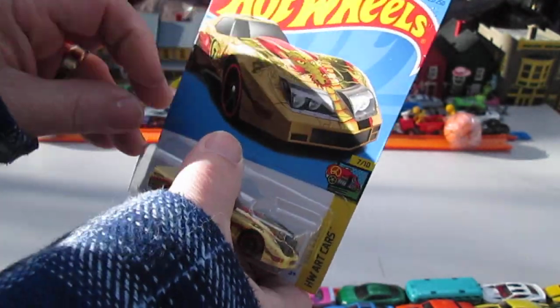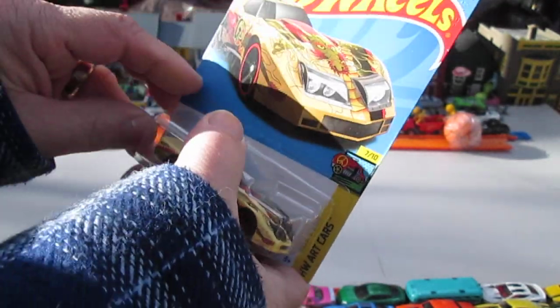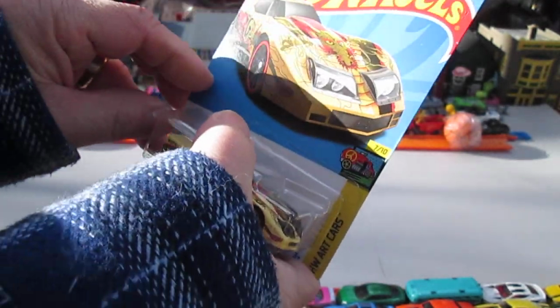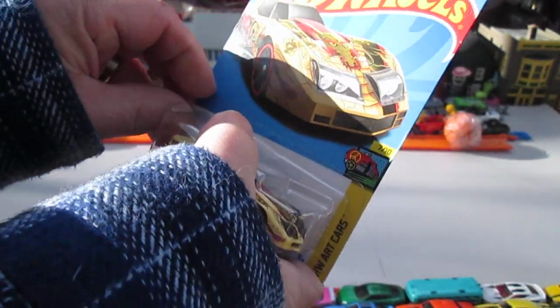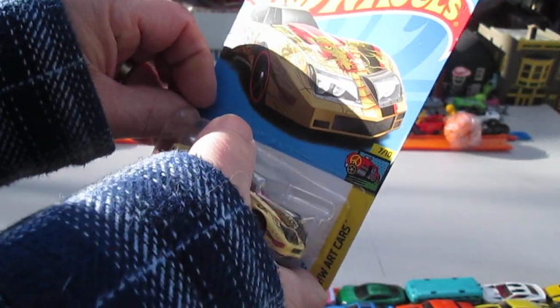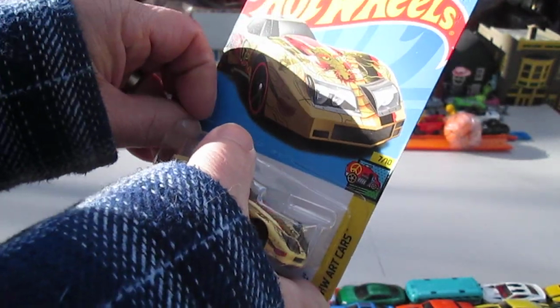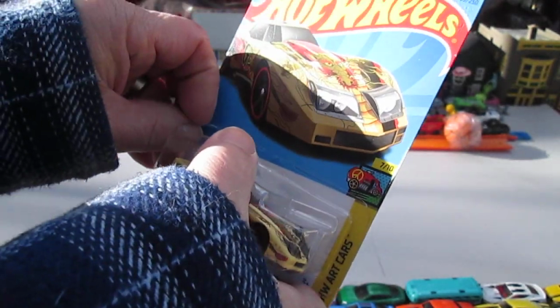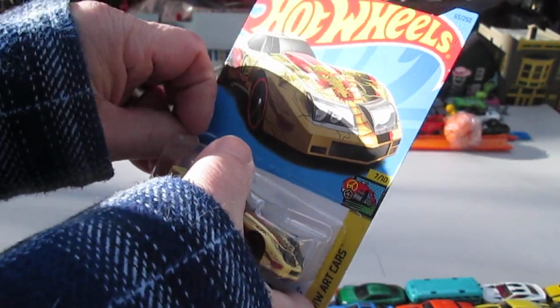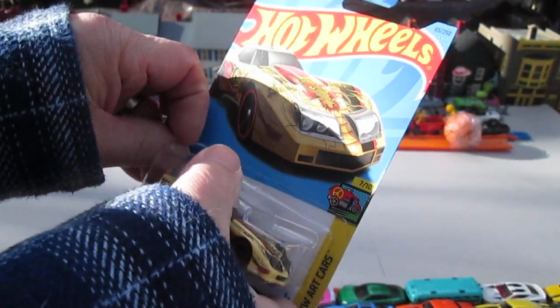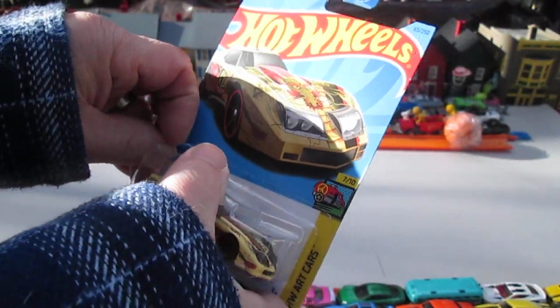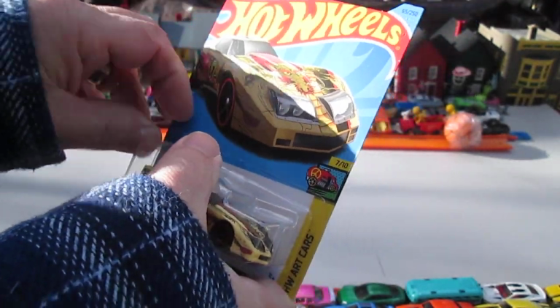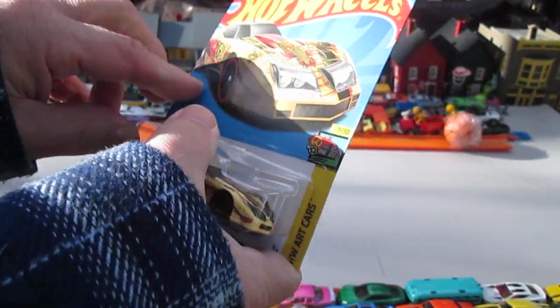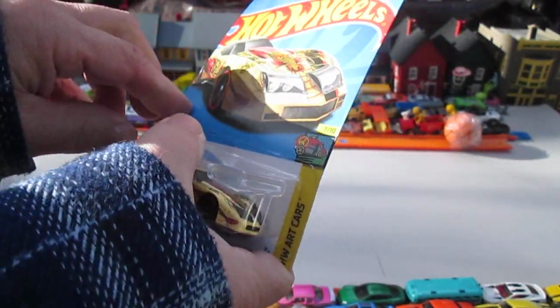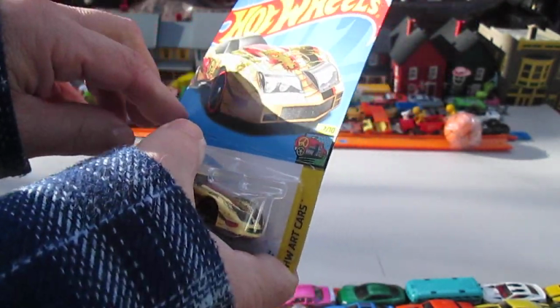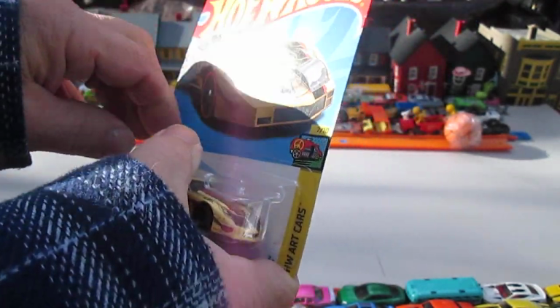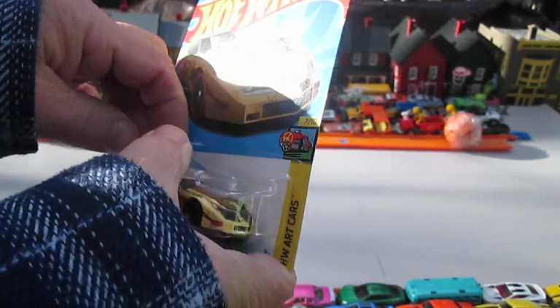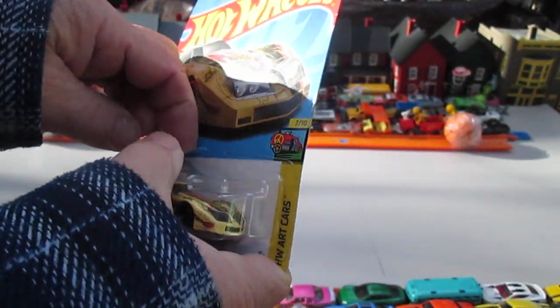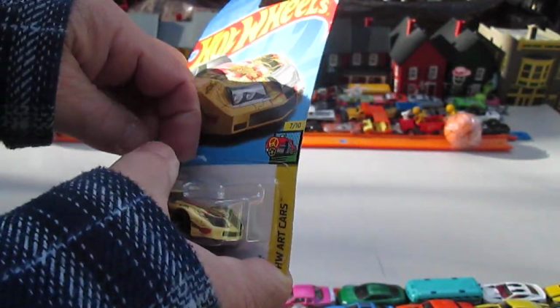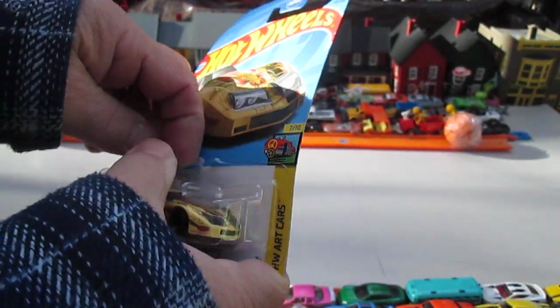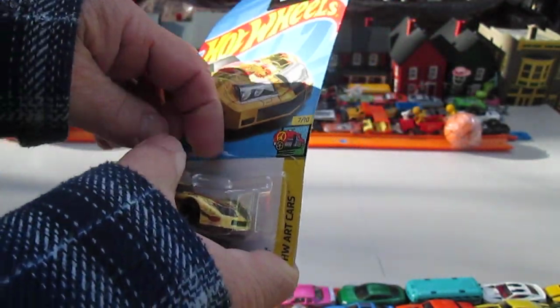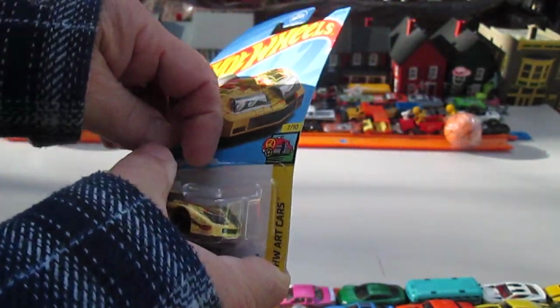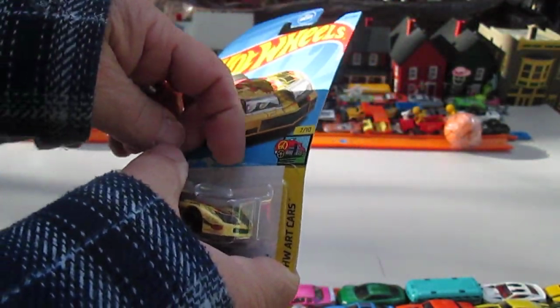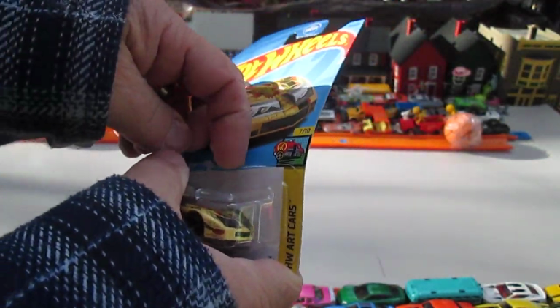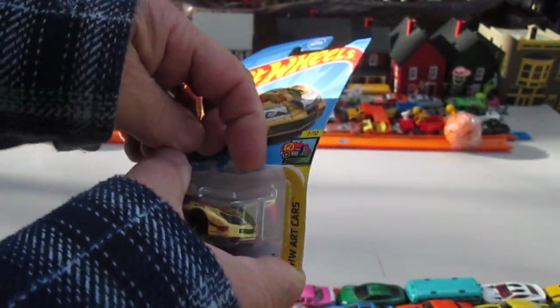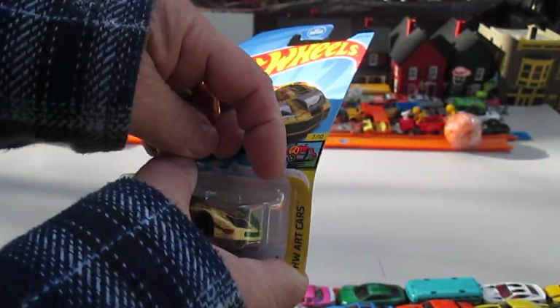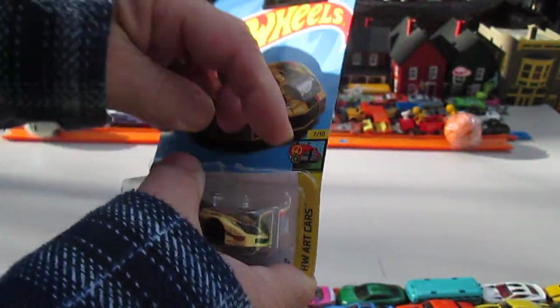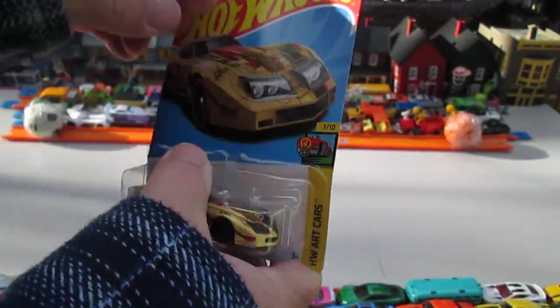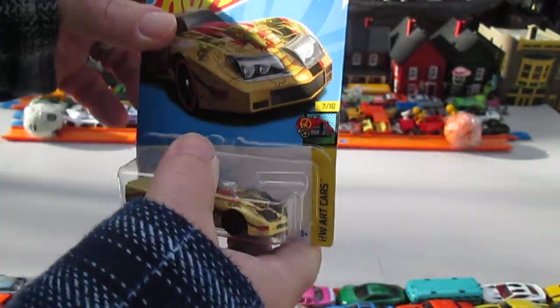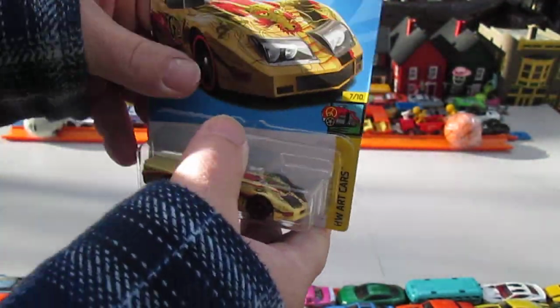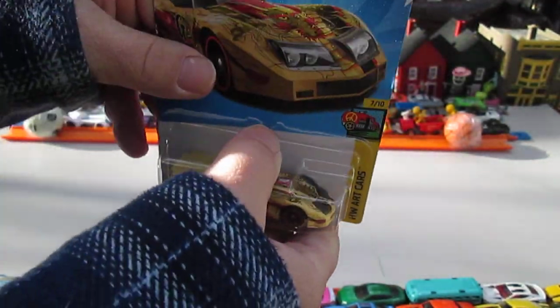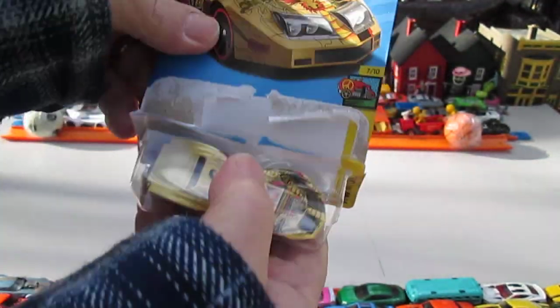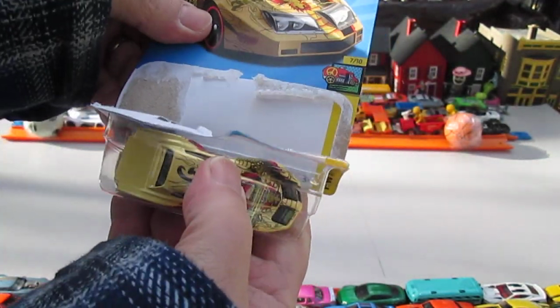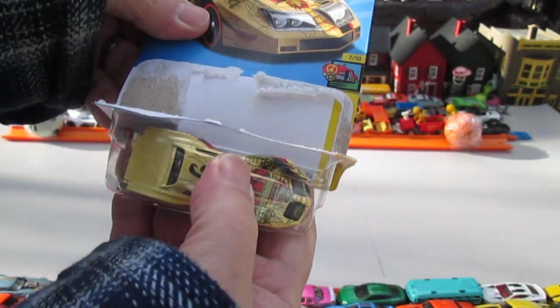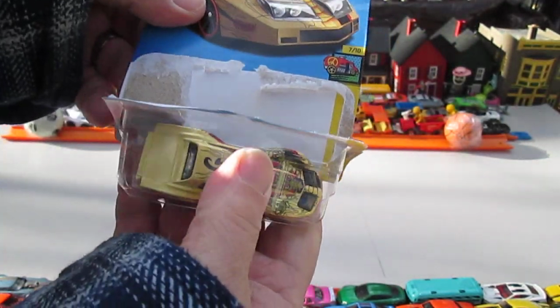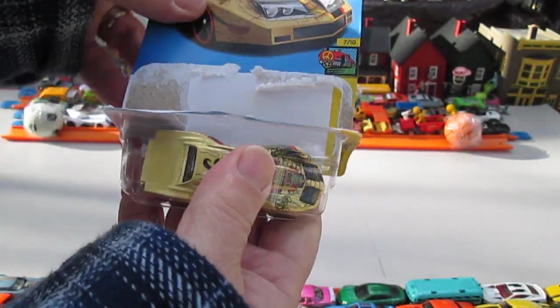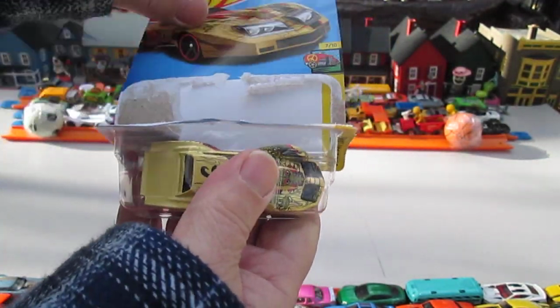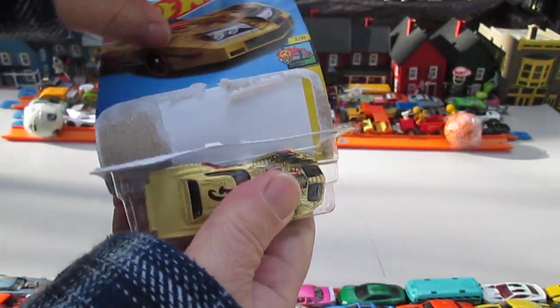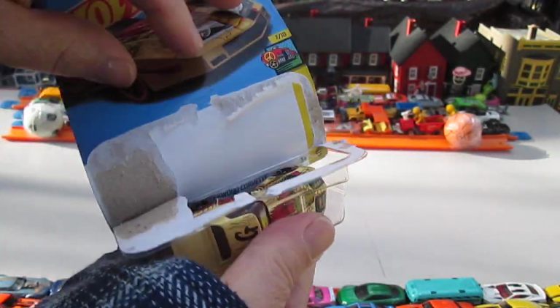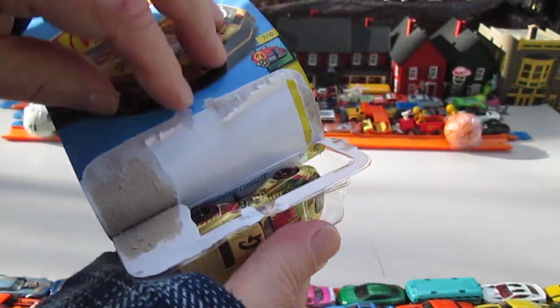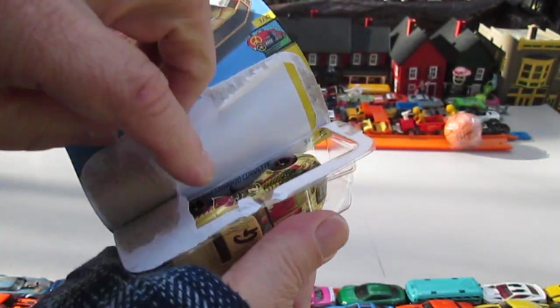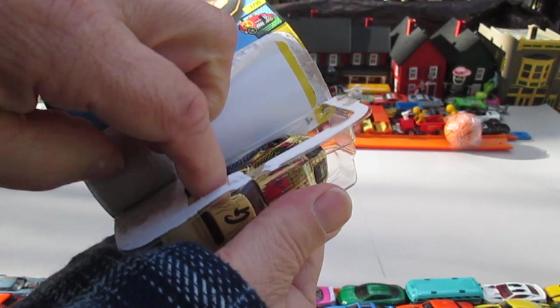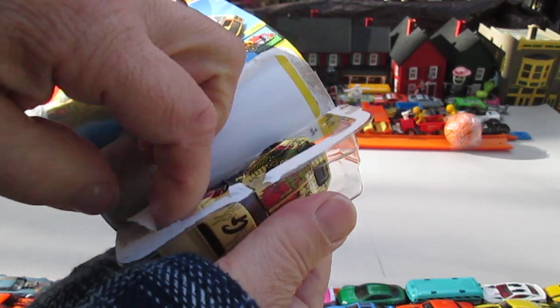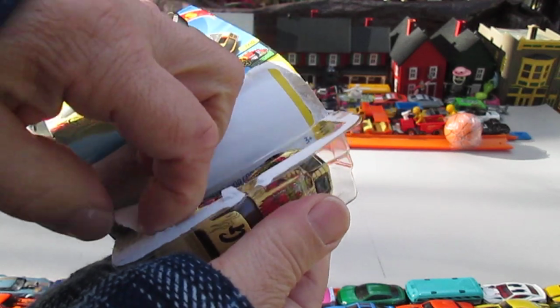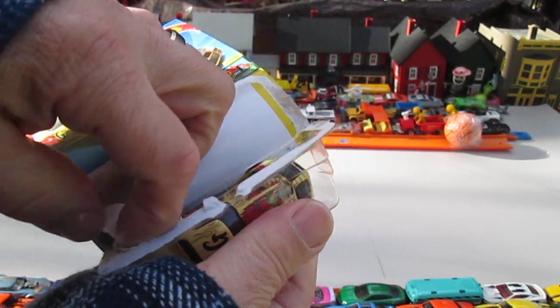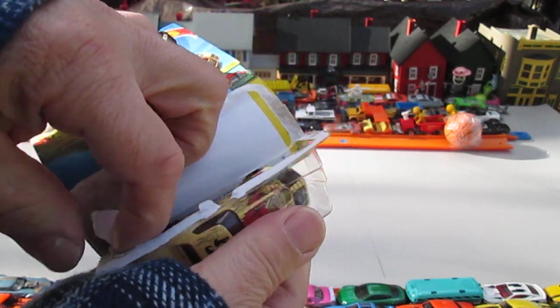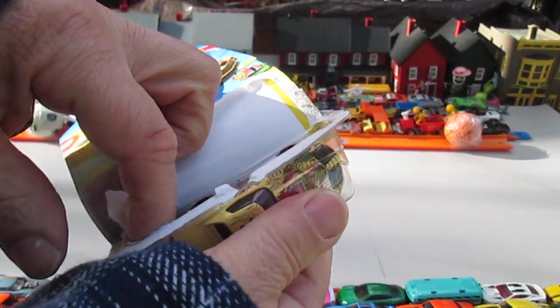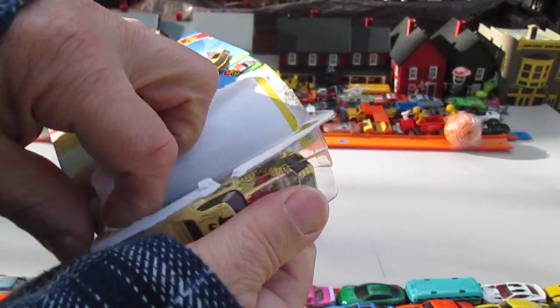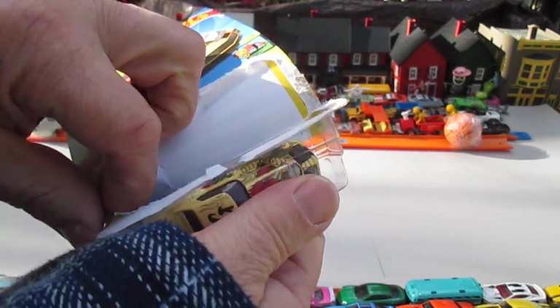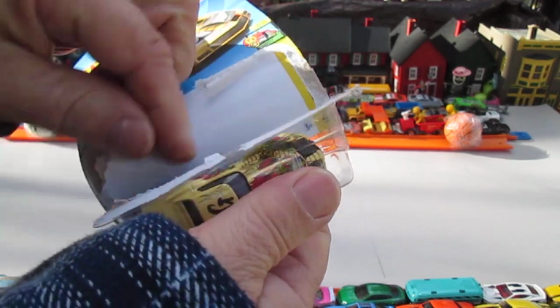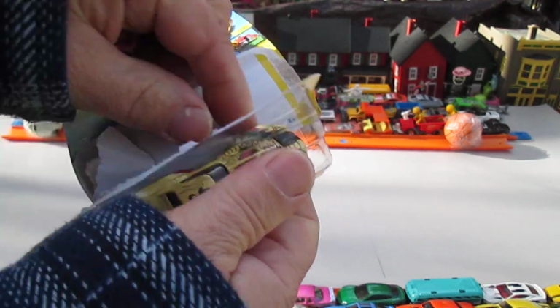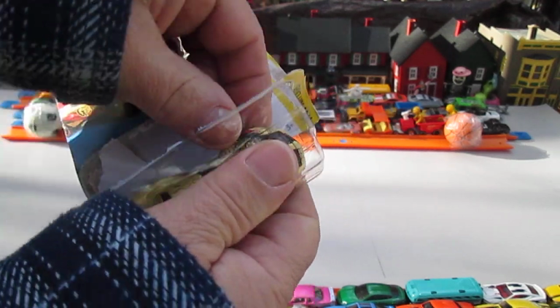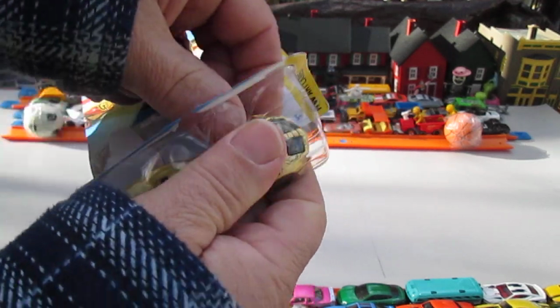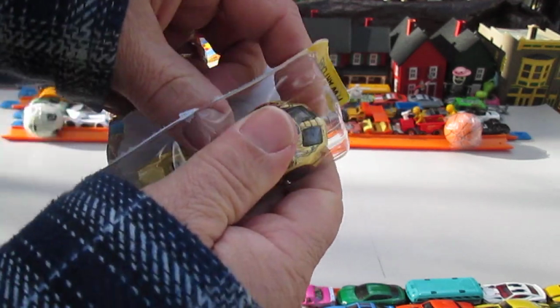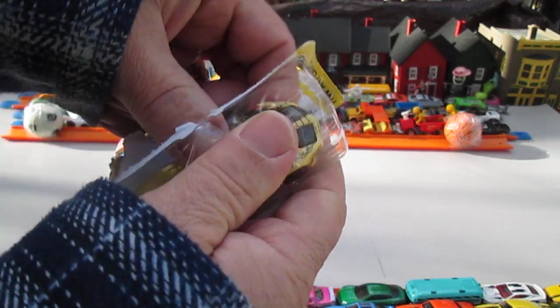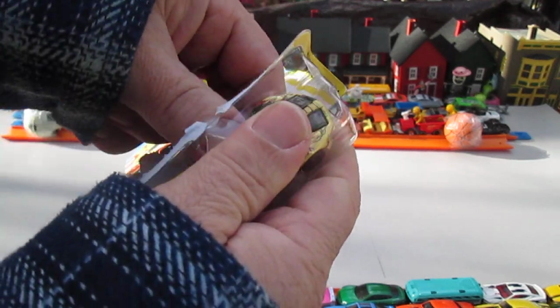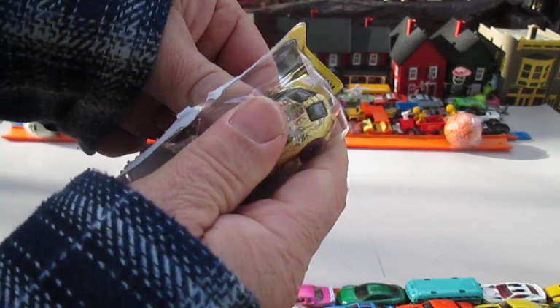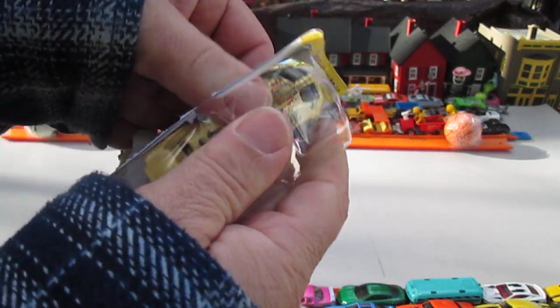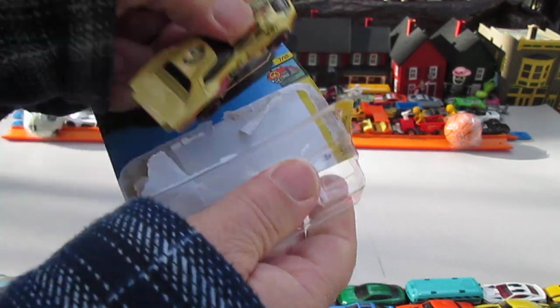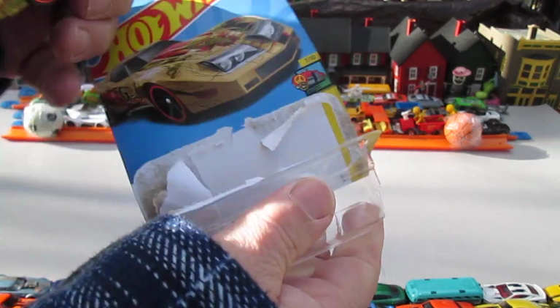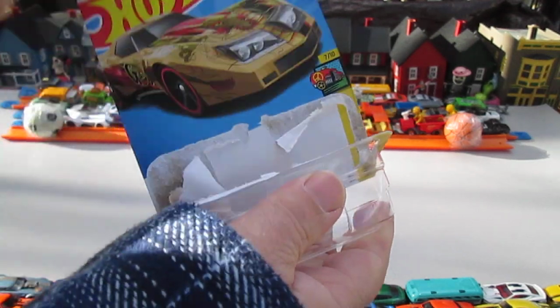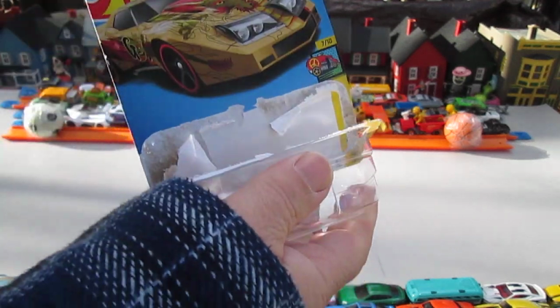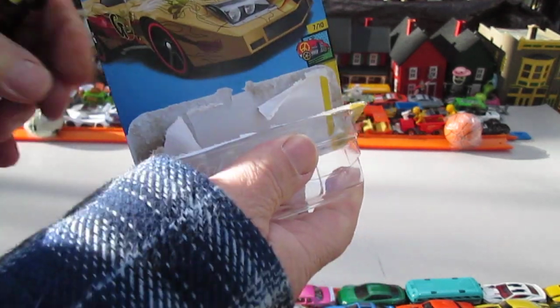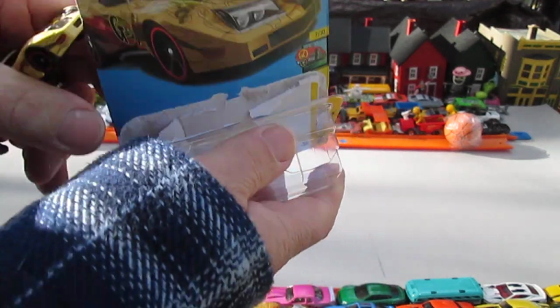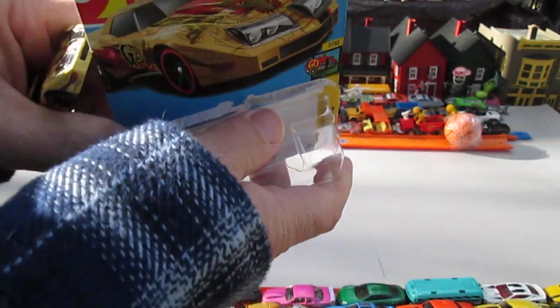Let's get it out of the package. See how cool it is? Terrible wreck. Terrible, terrible, terrible.